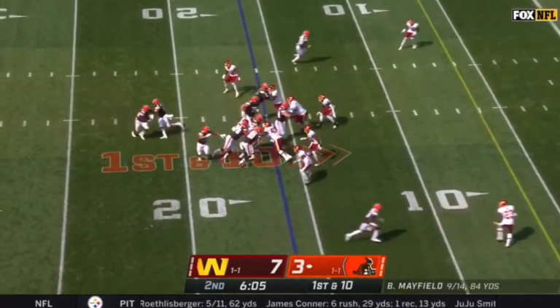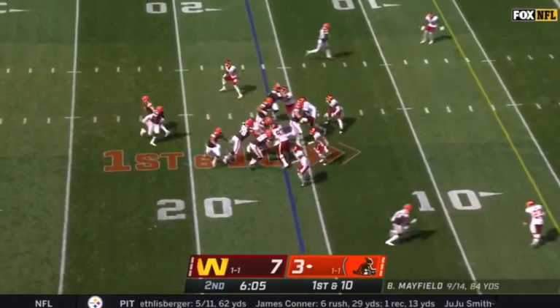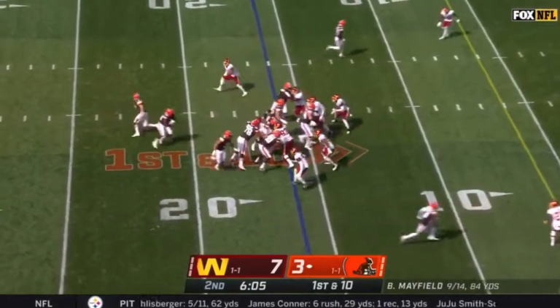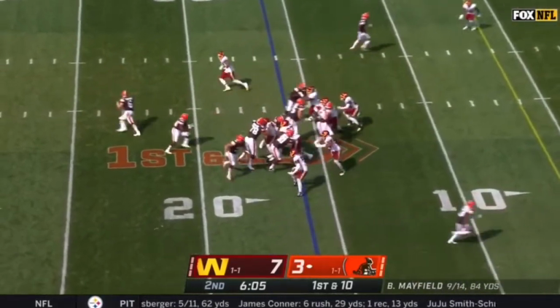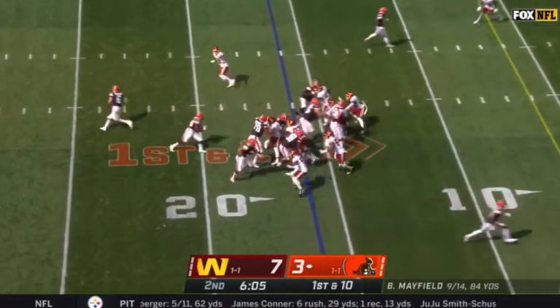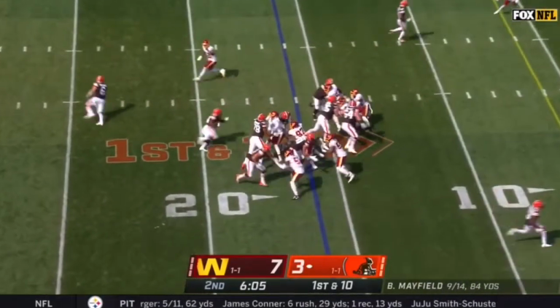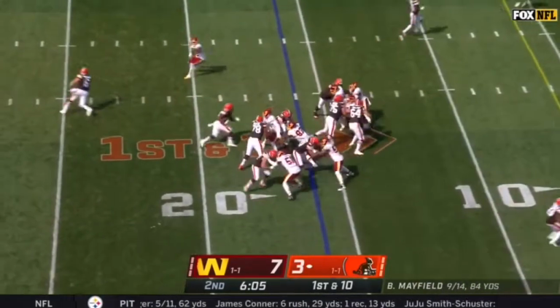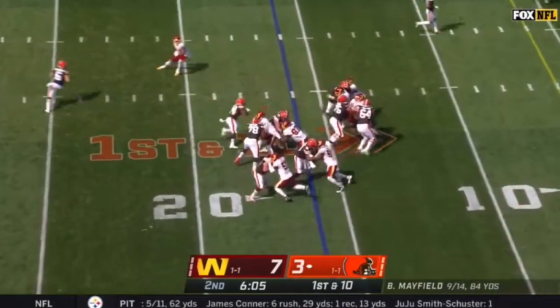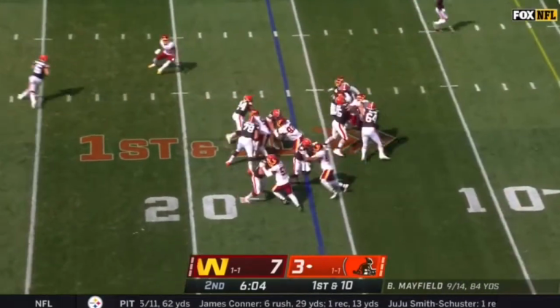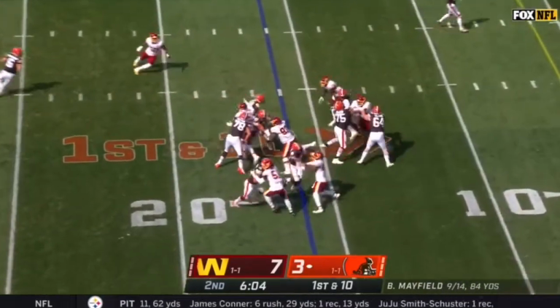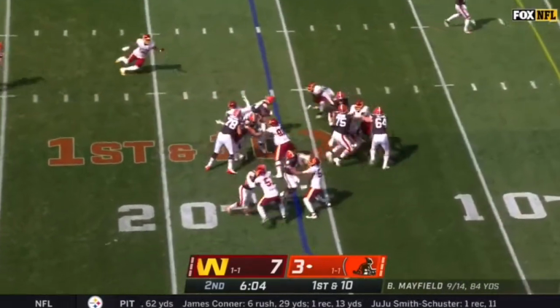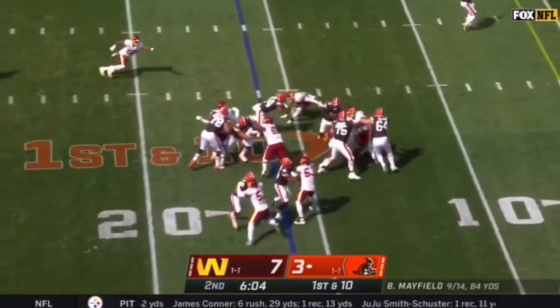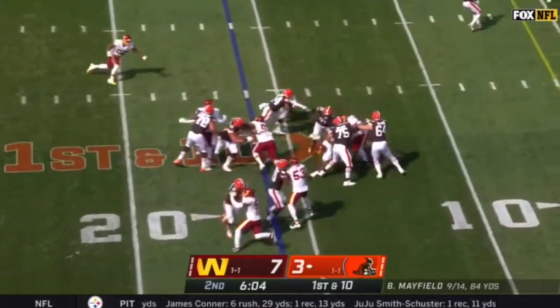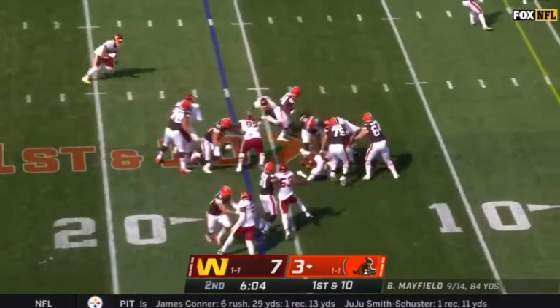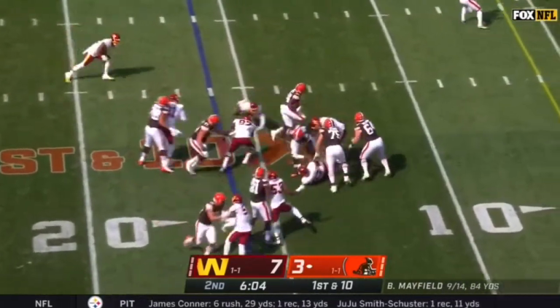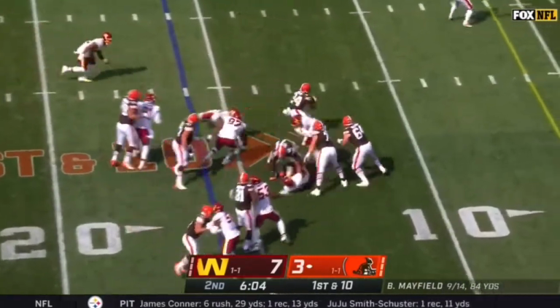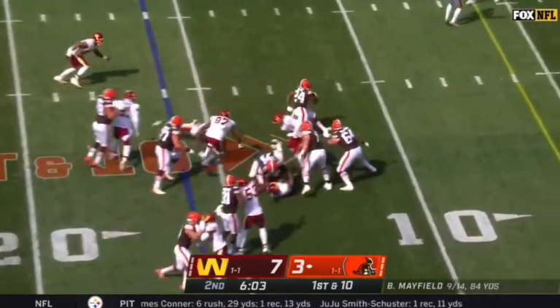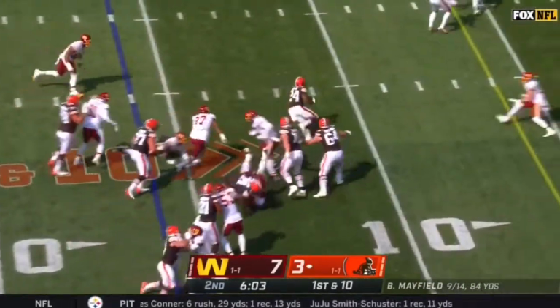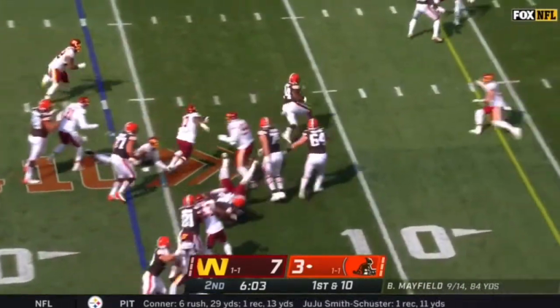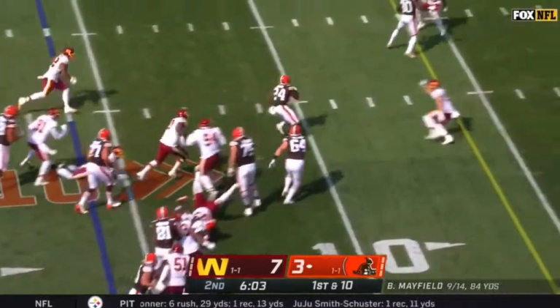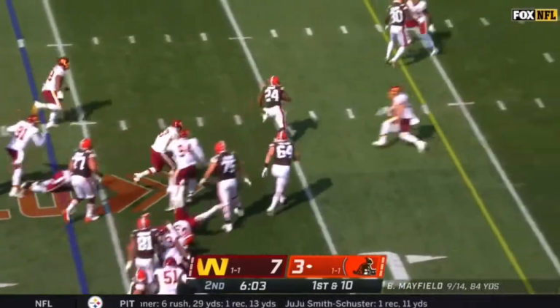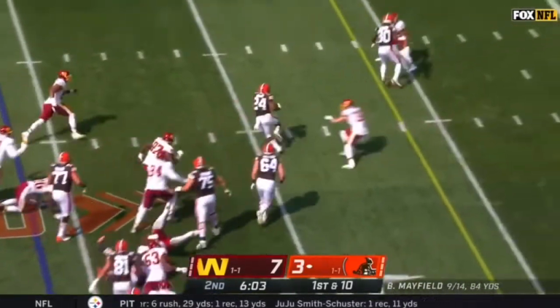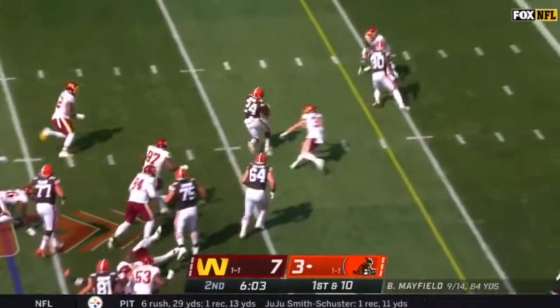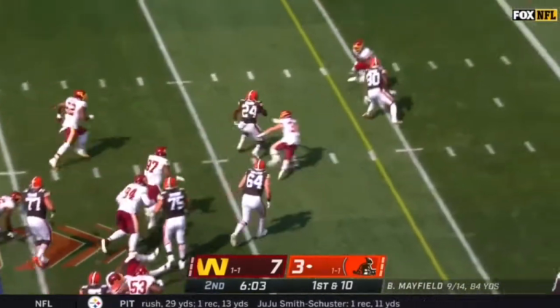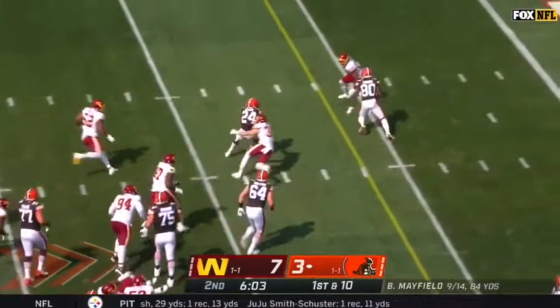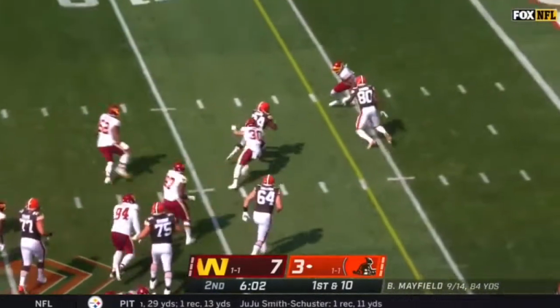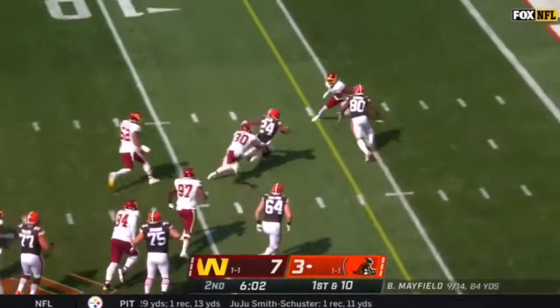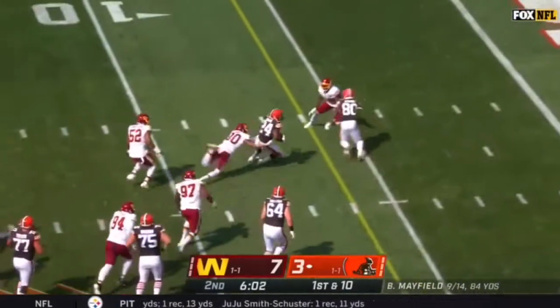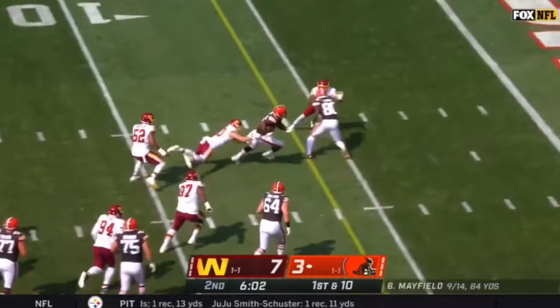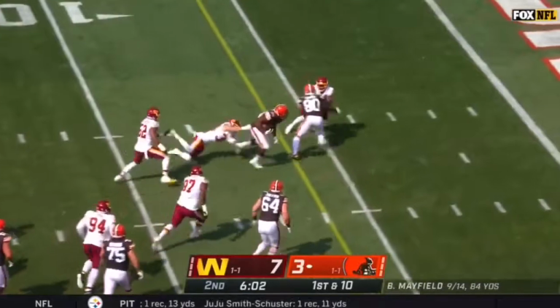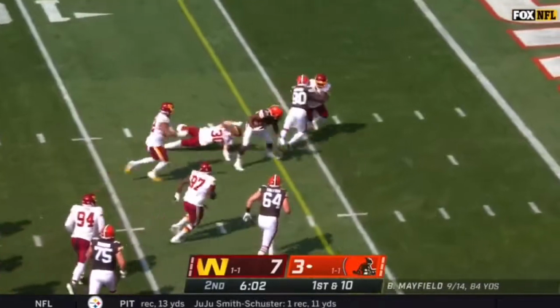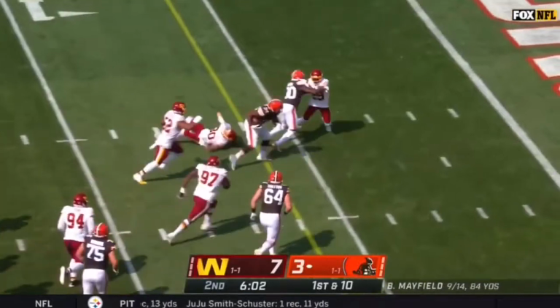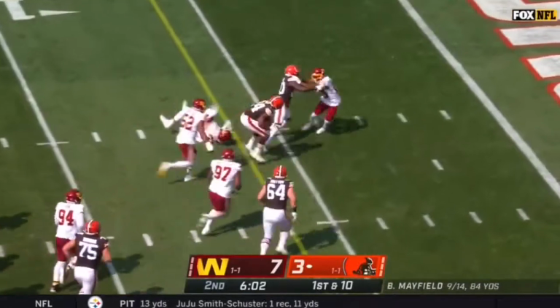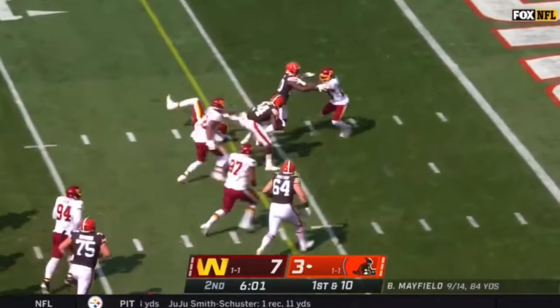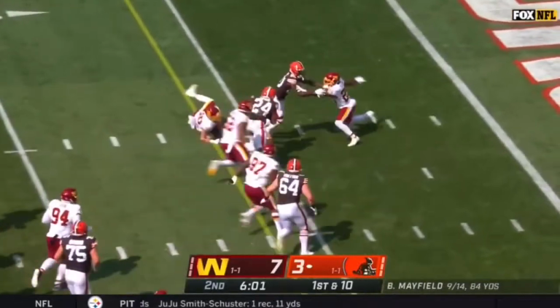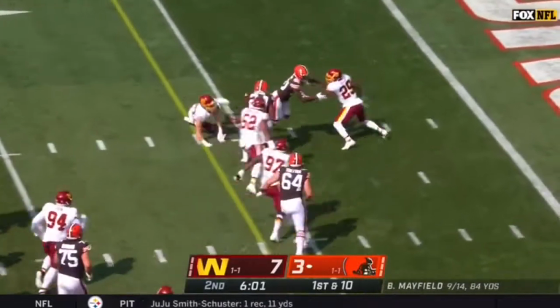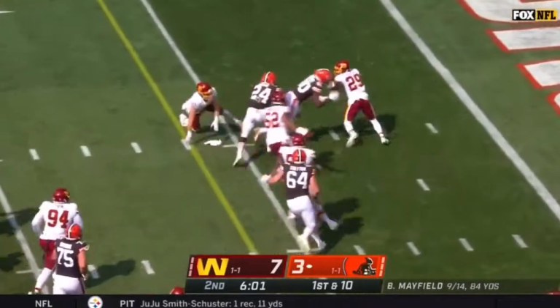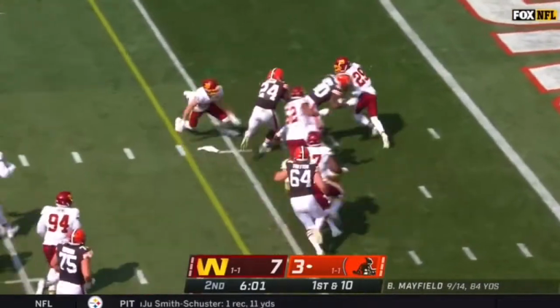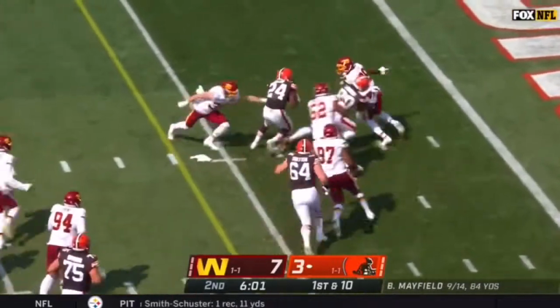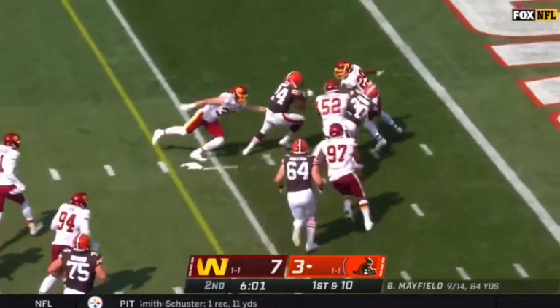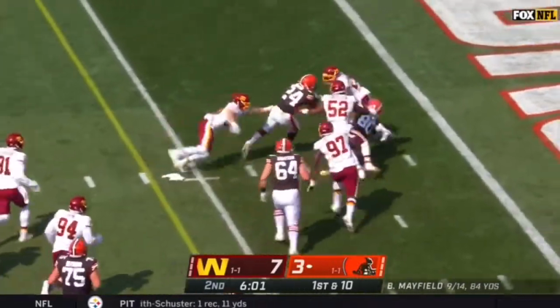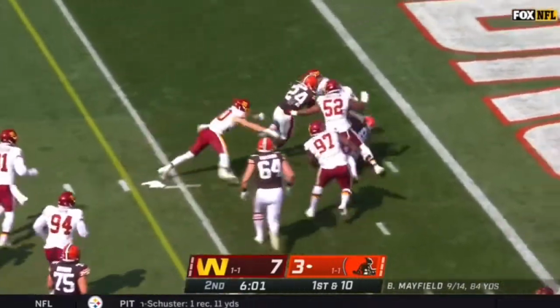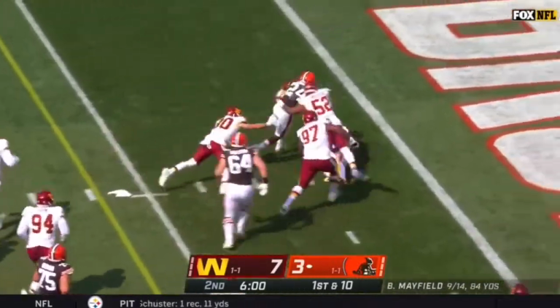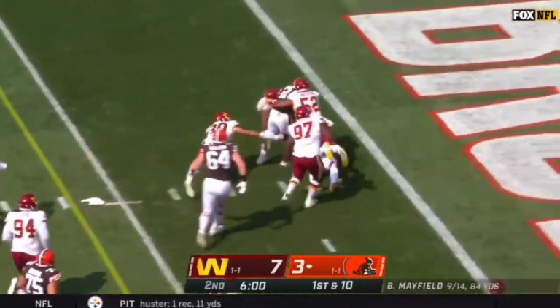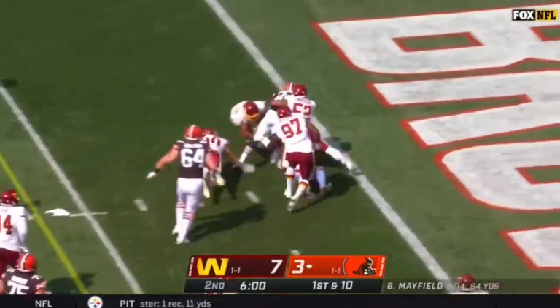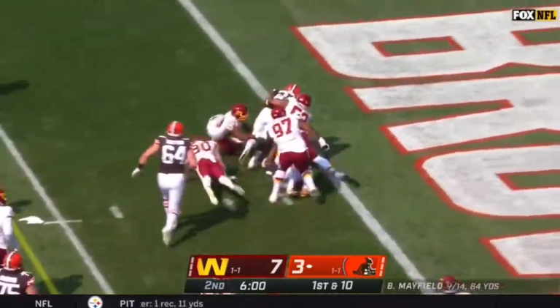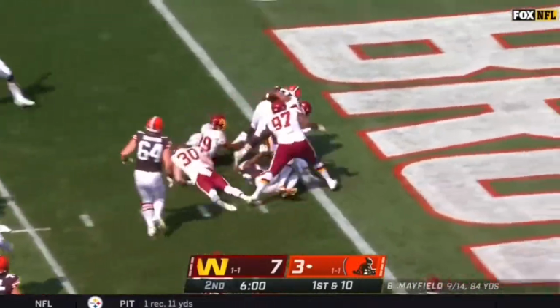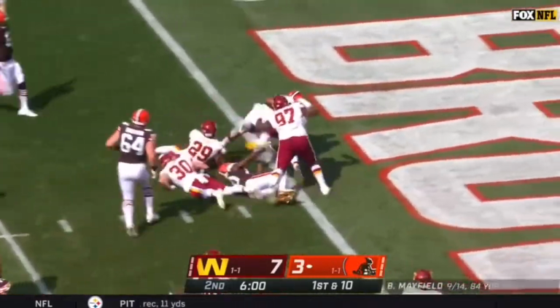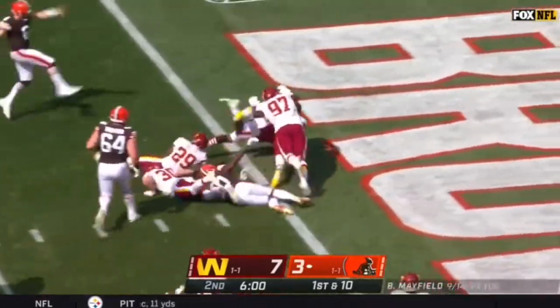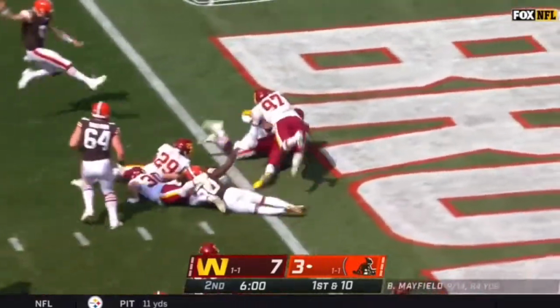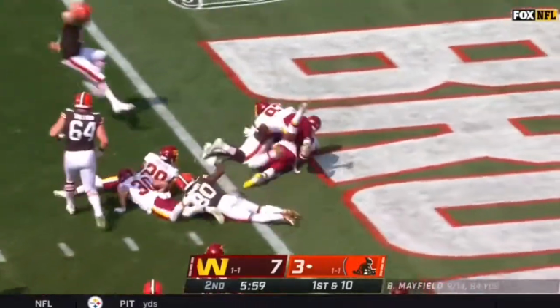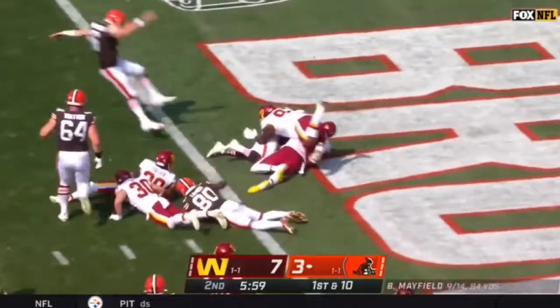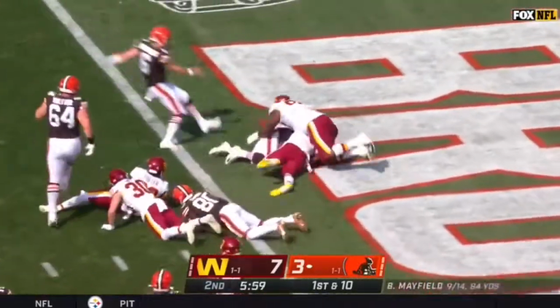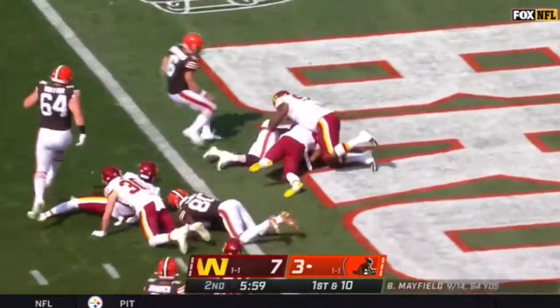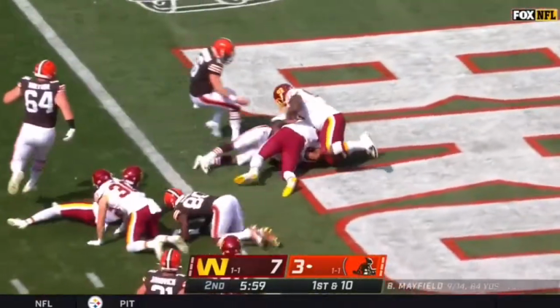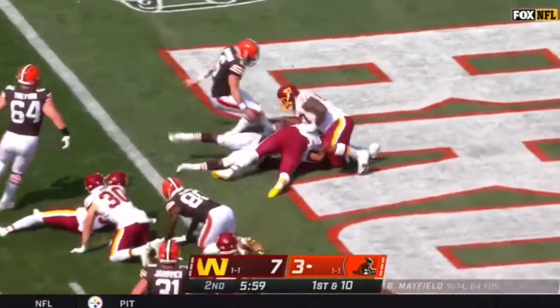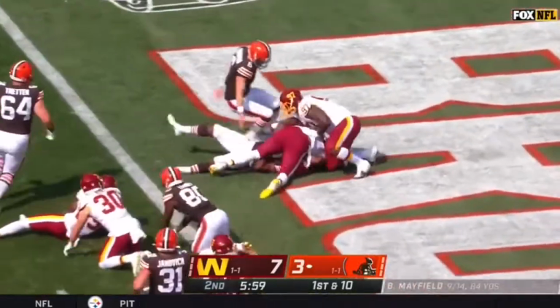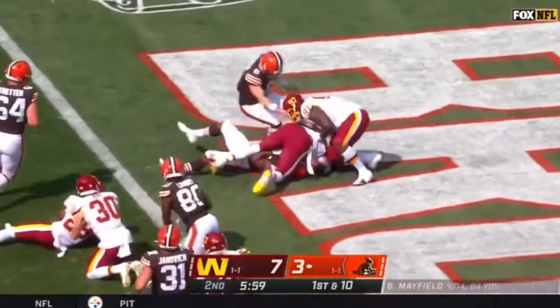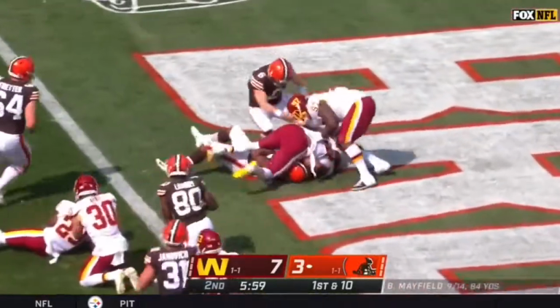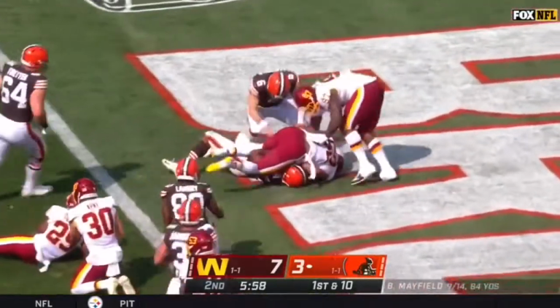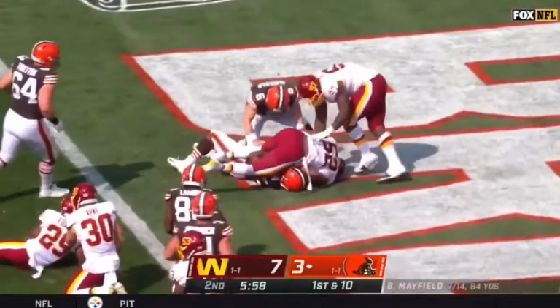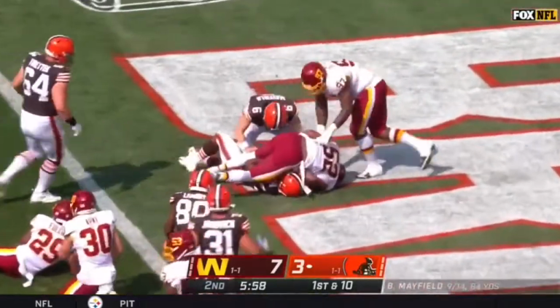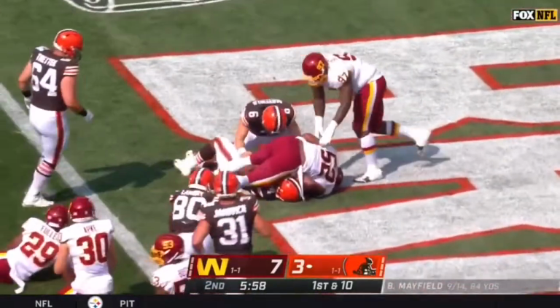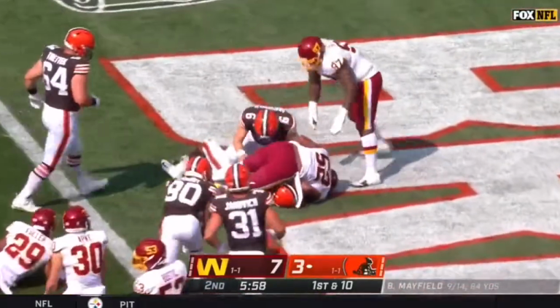Jump again, there's a cut back — and in for the touchdown!